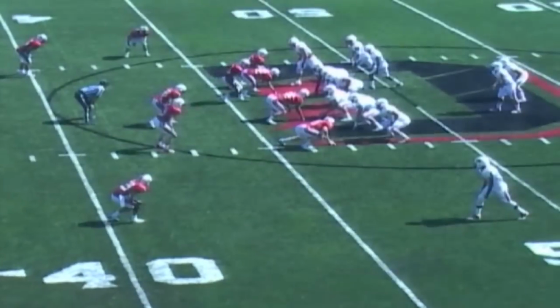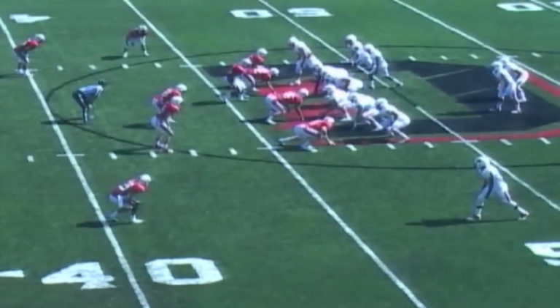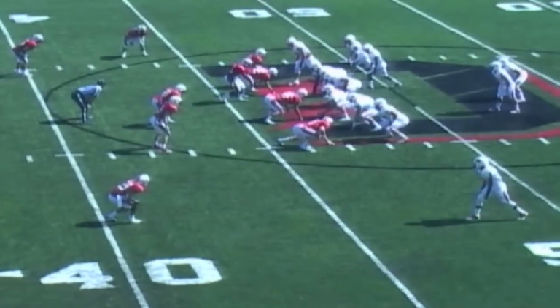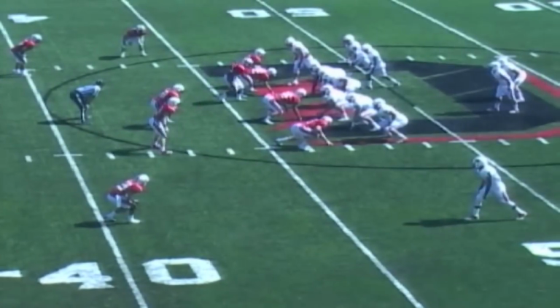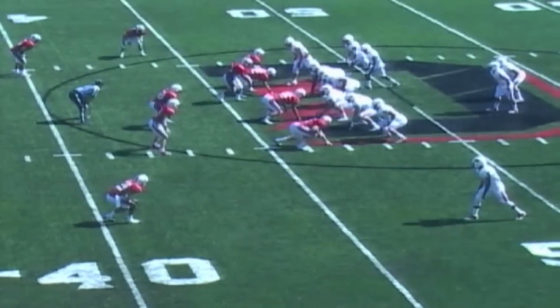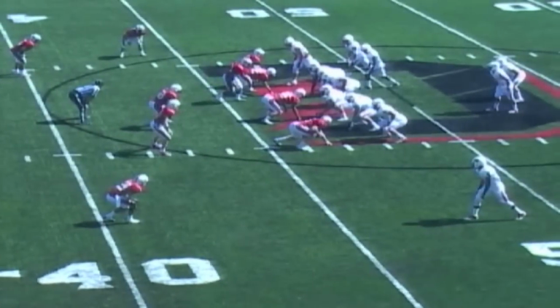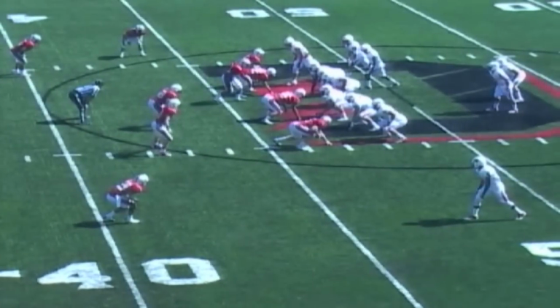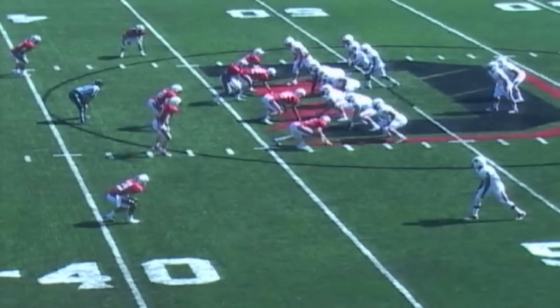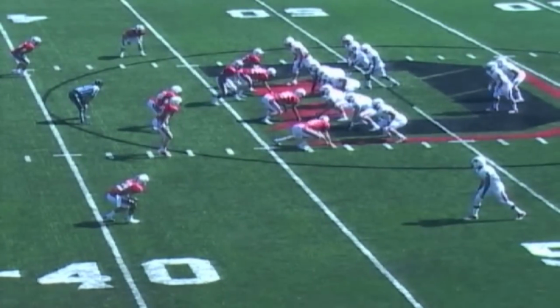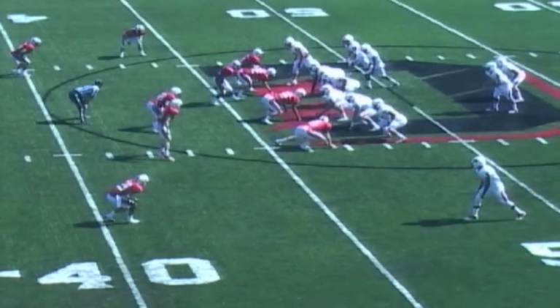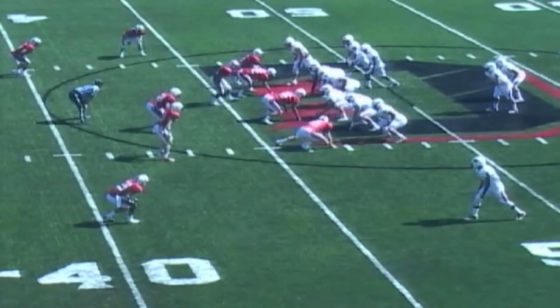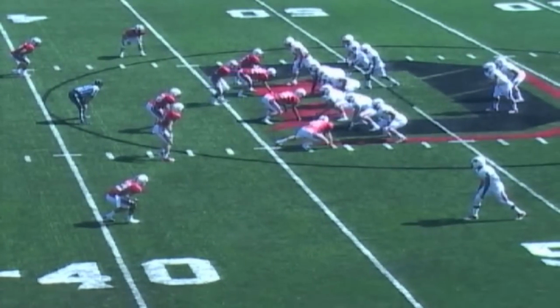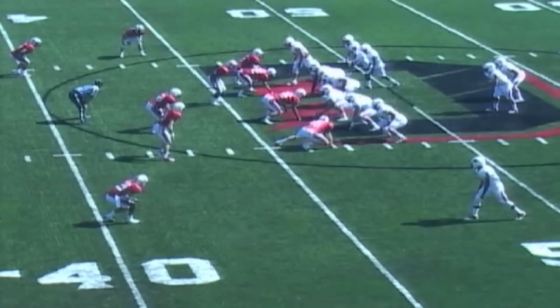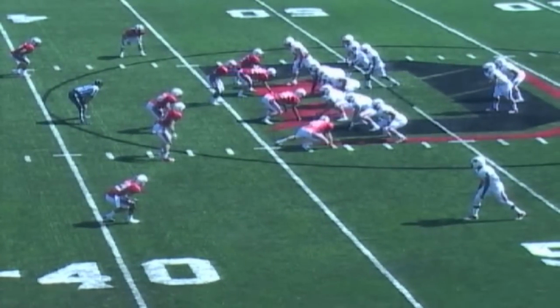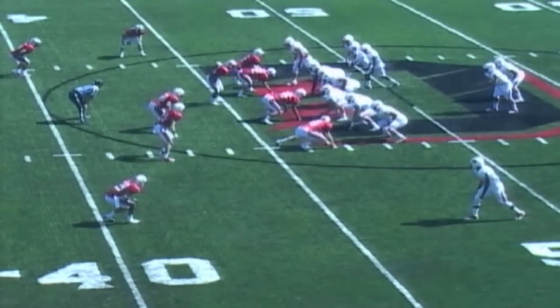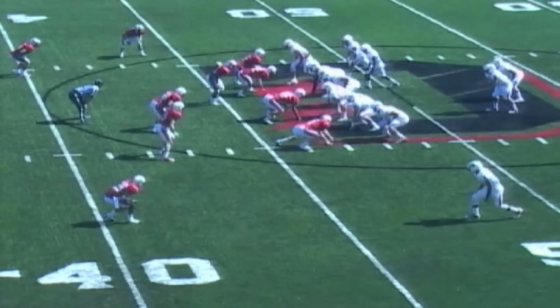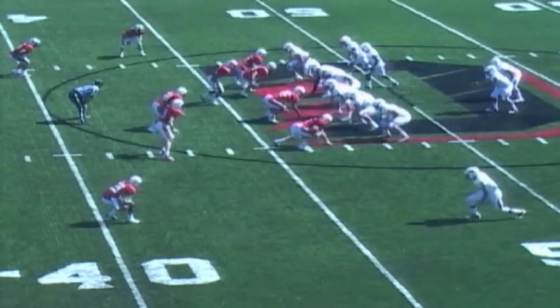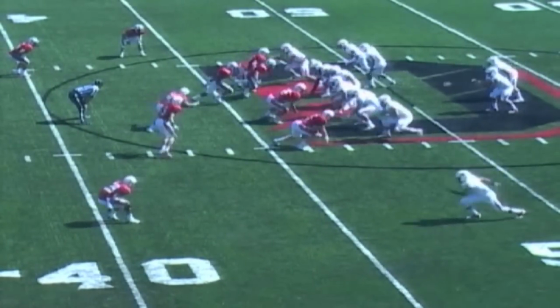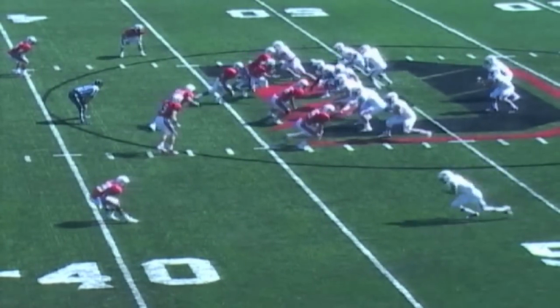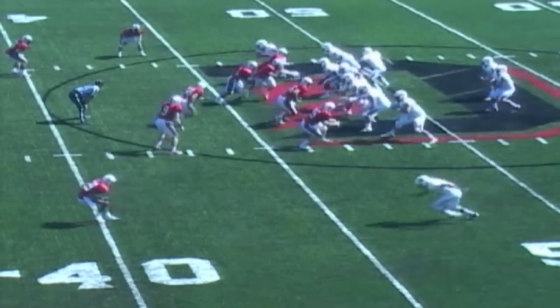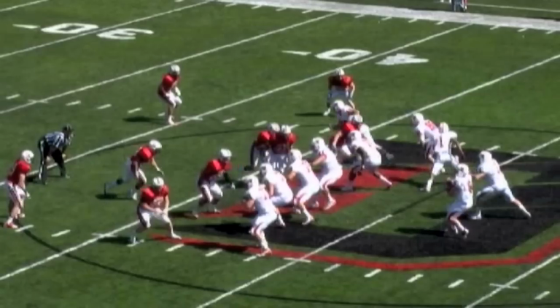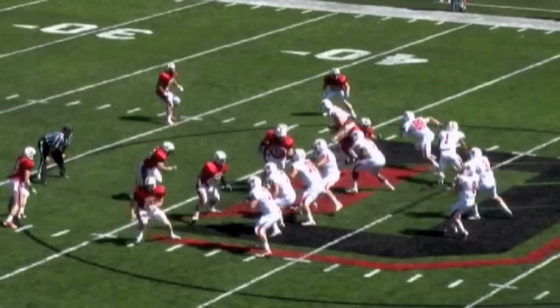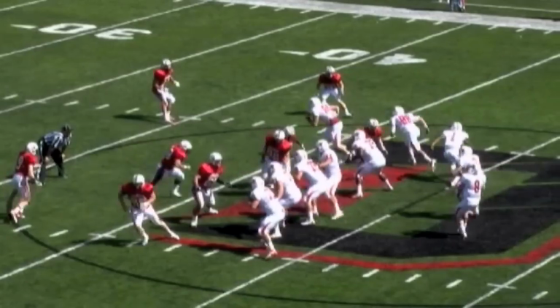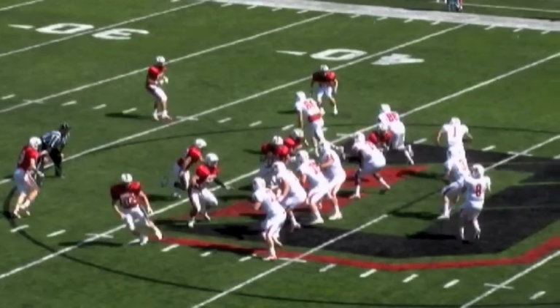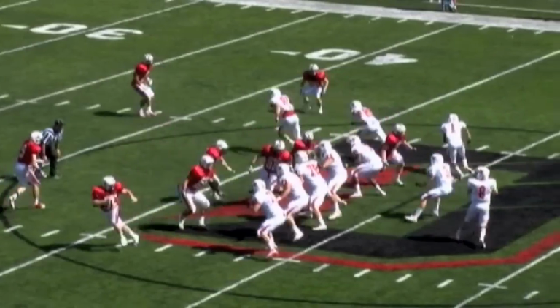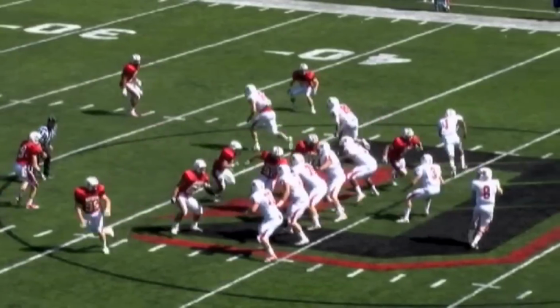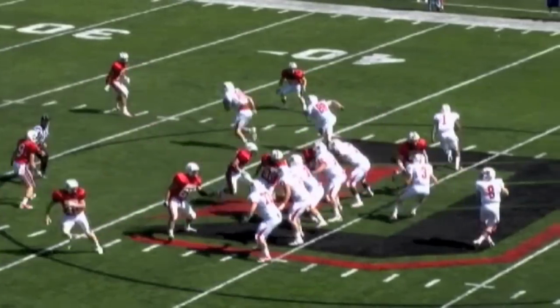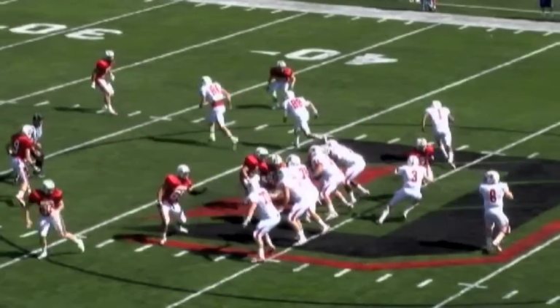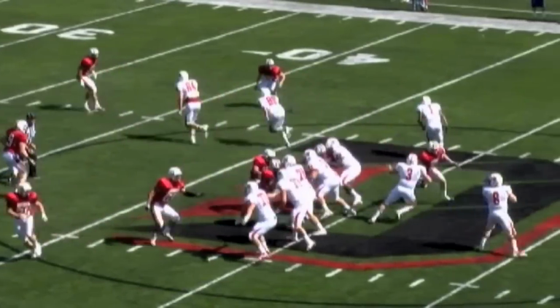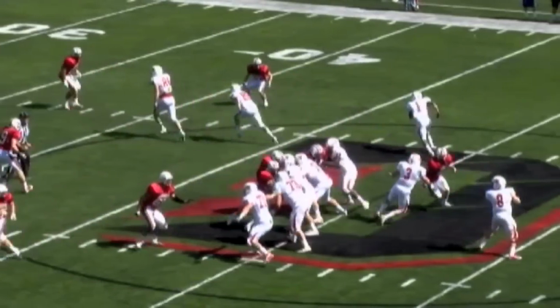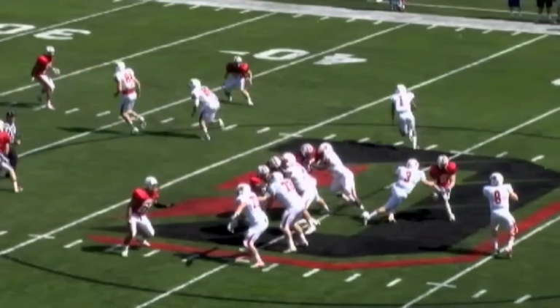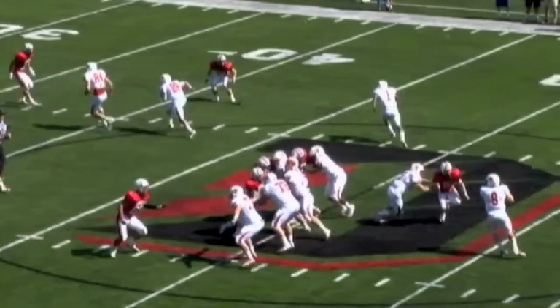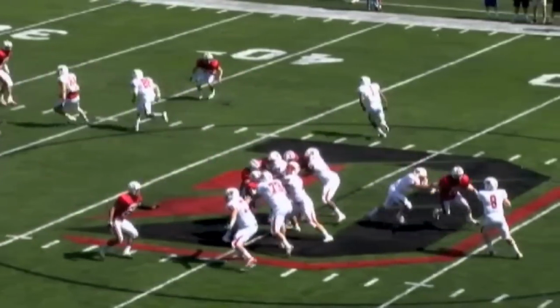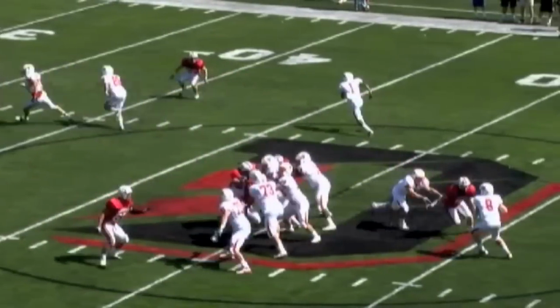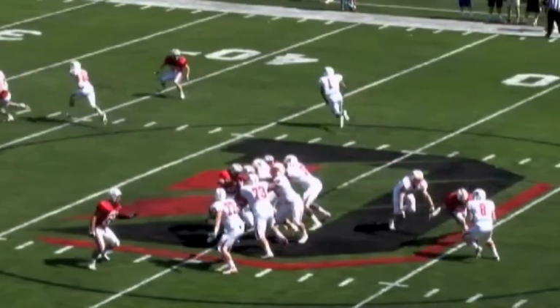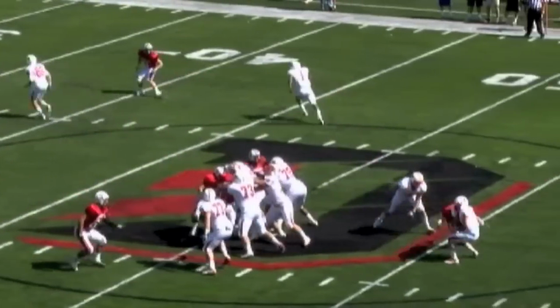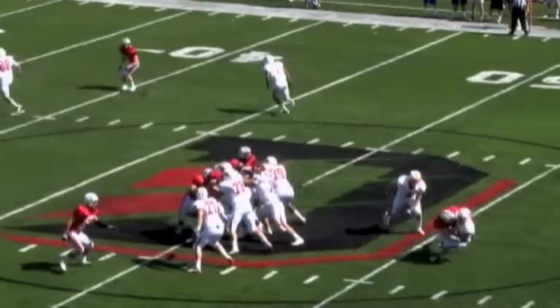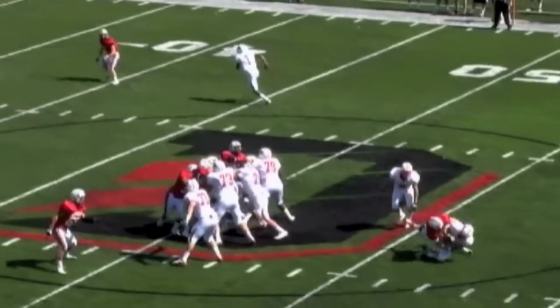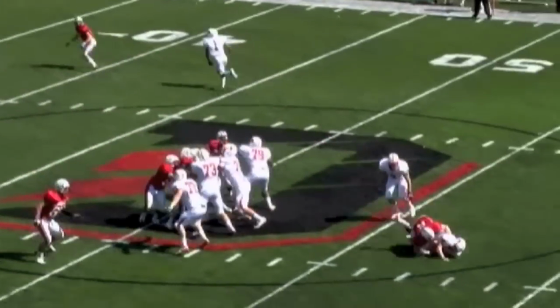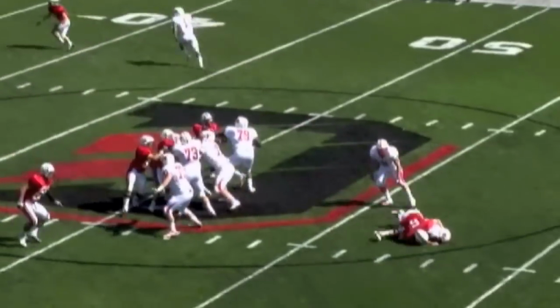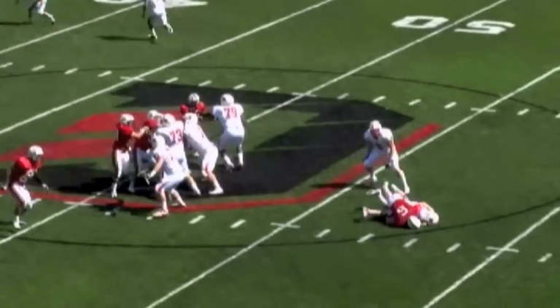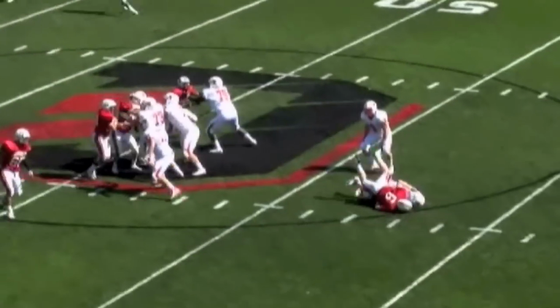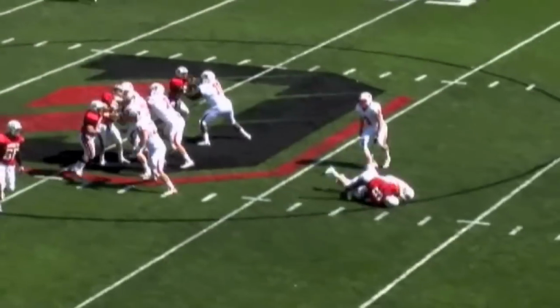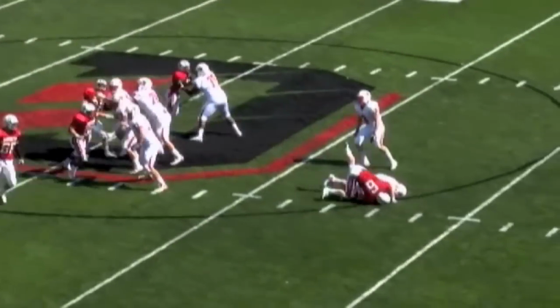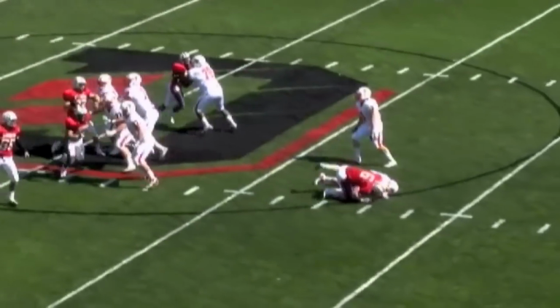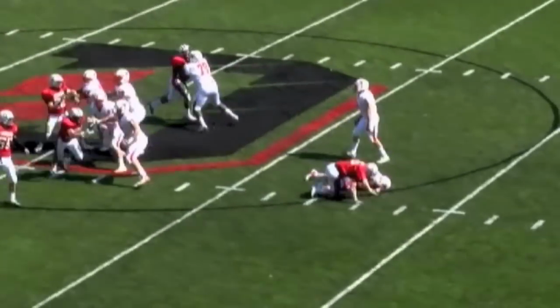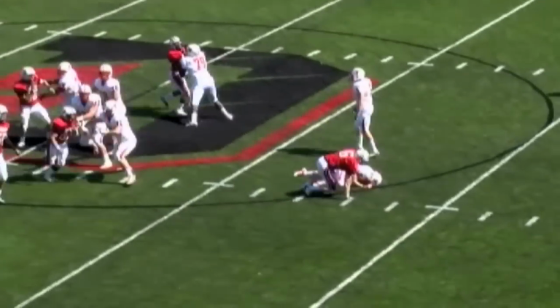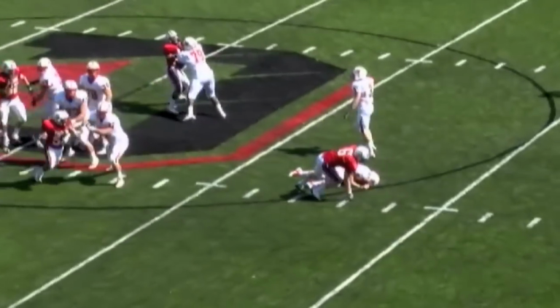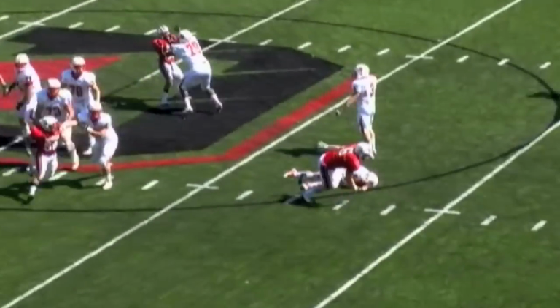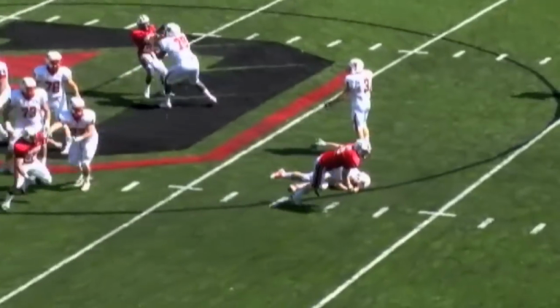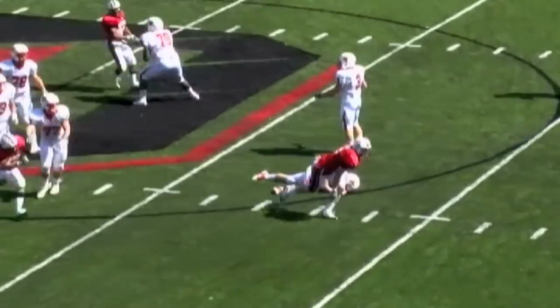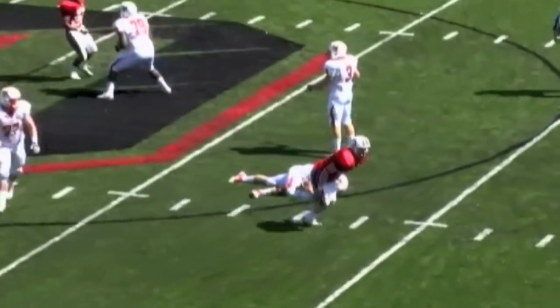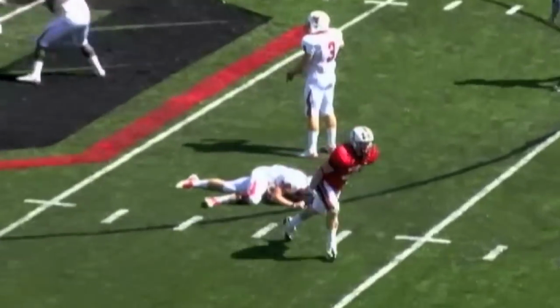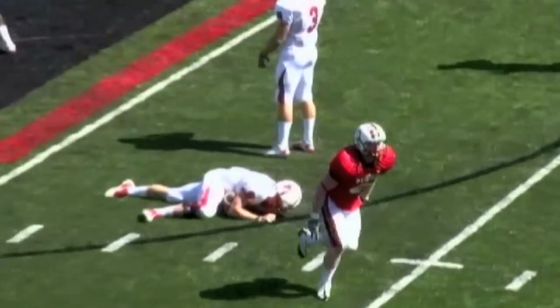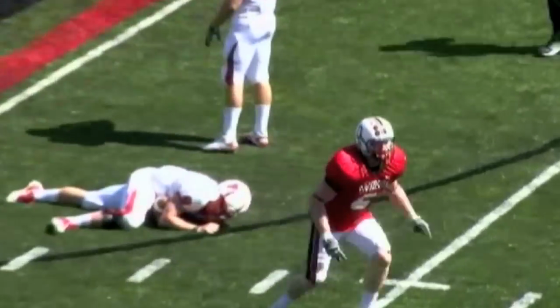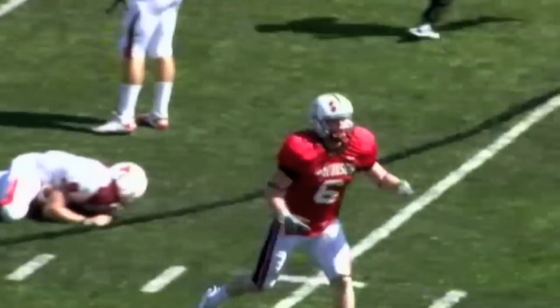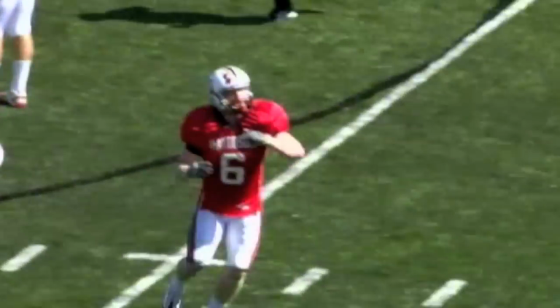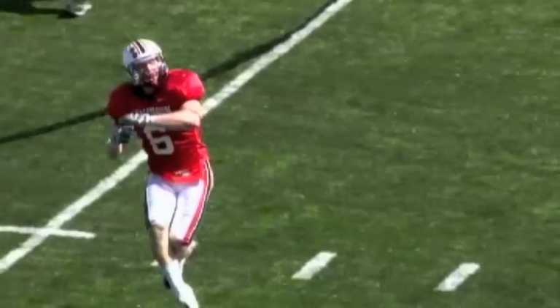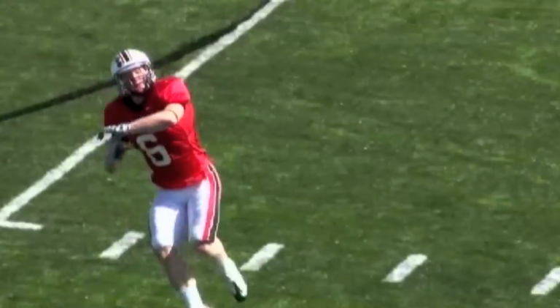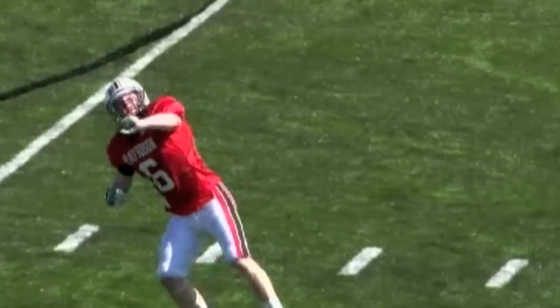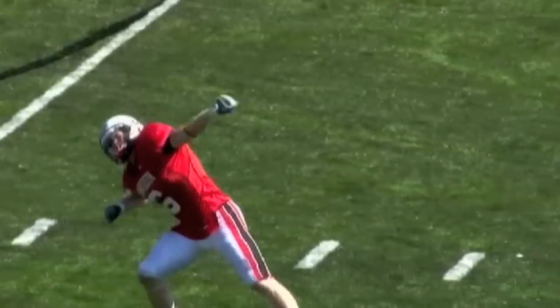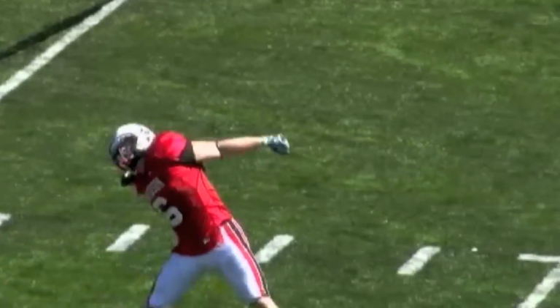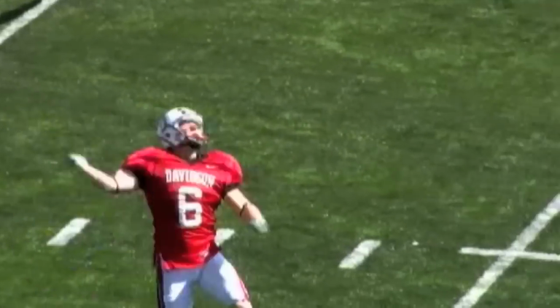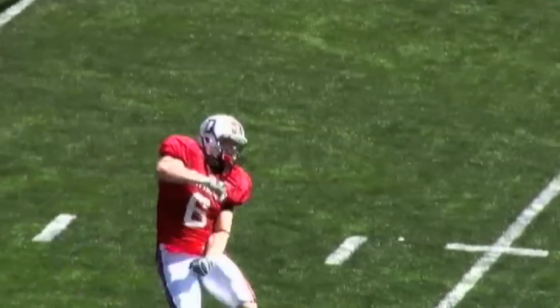That bunch sat near the line of scrimmage. Back to throw. Good pressure. What a hit. Wow.